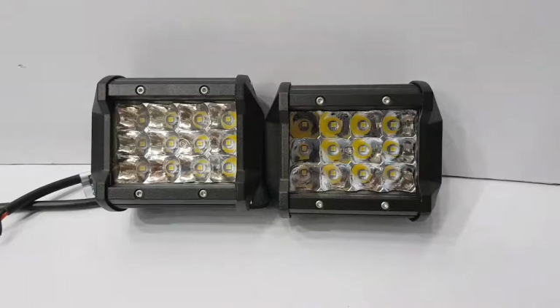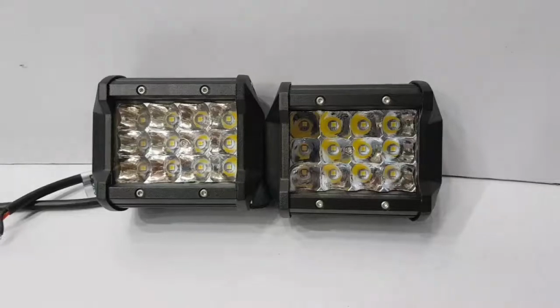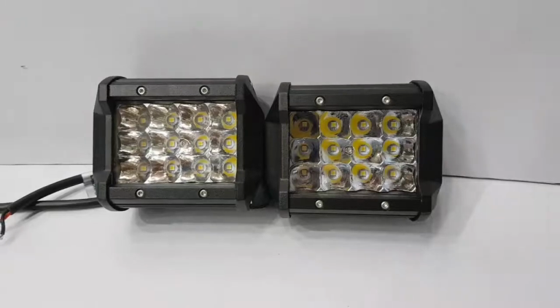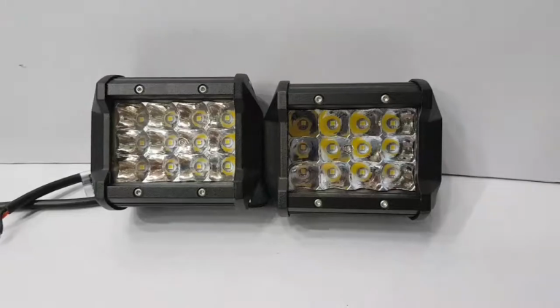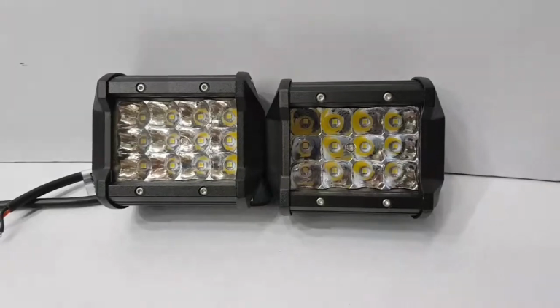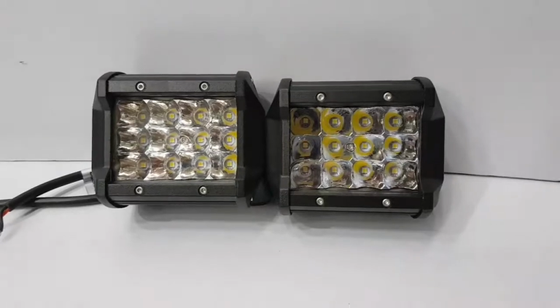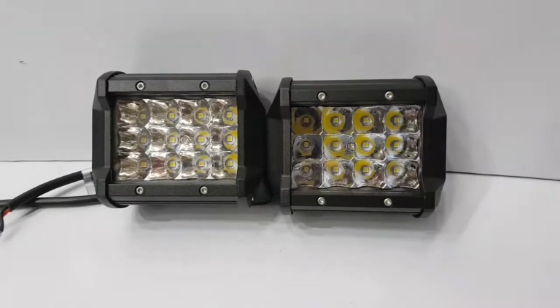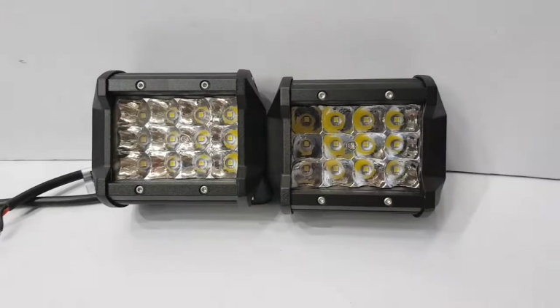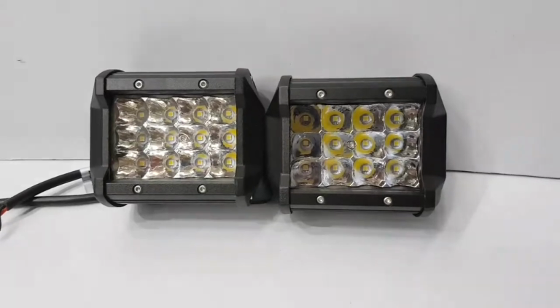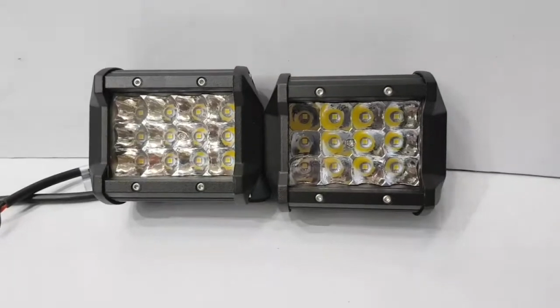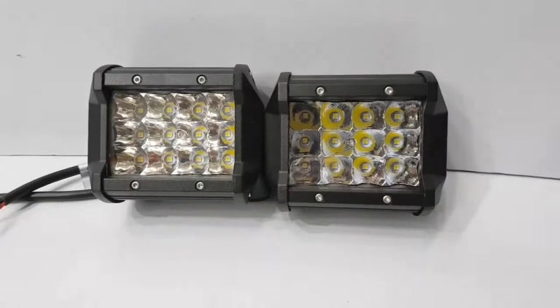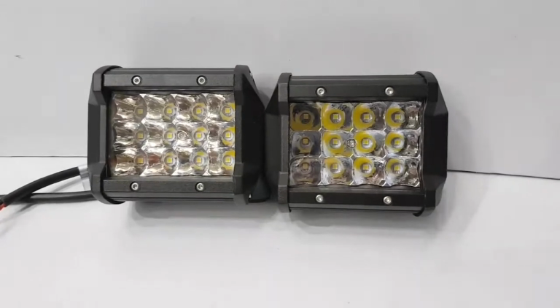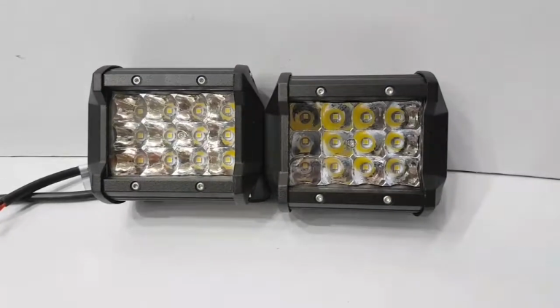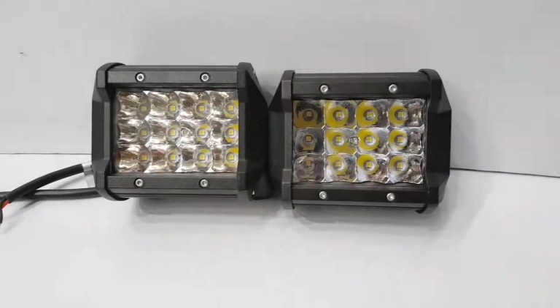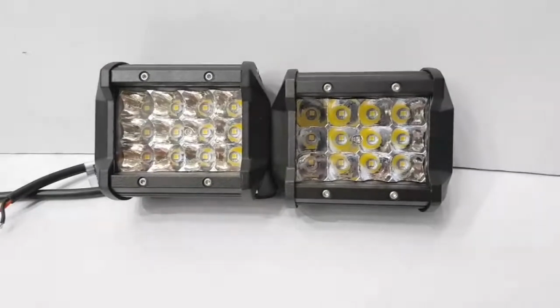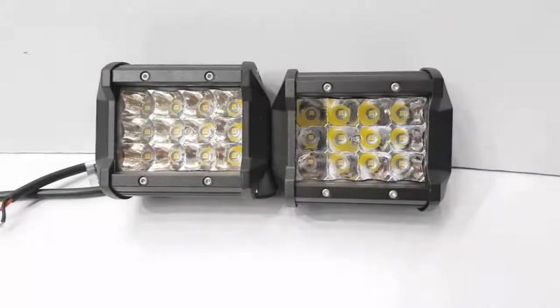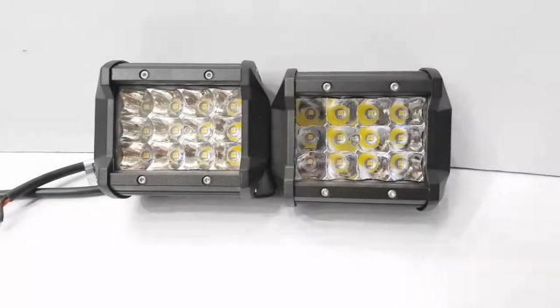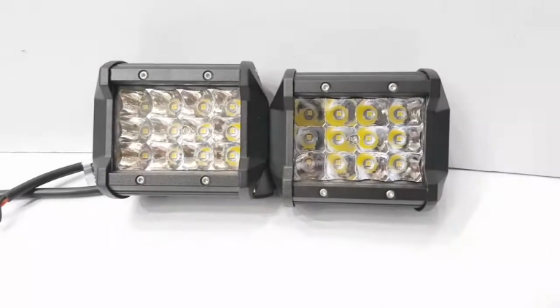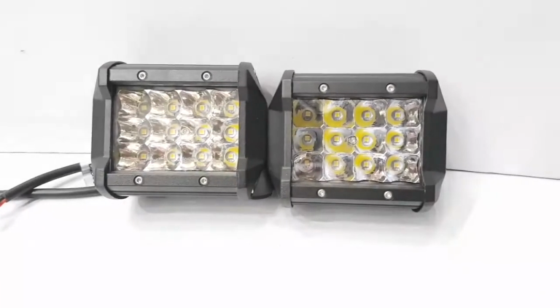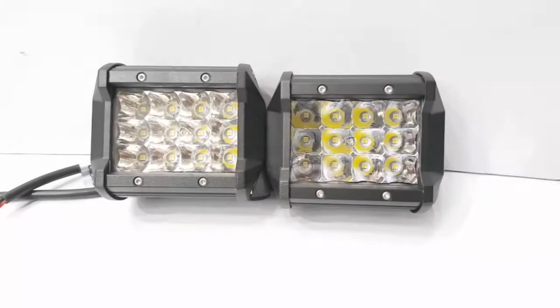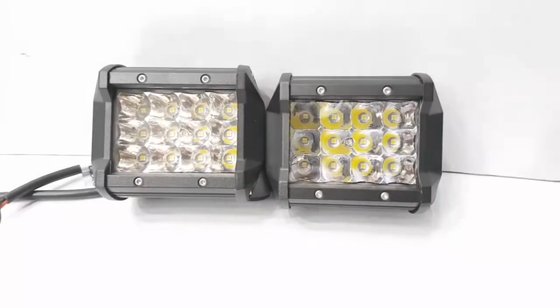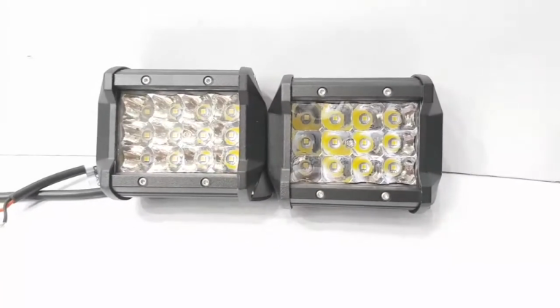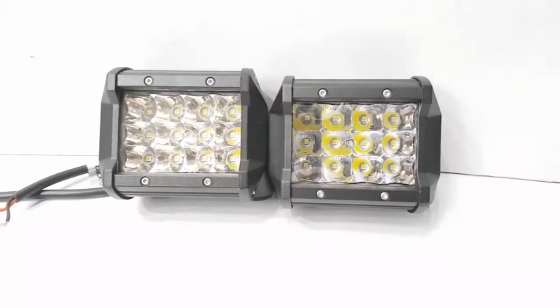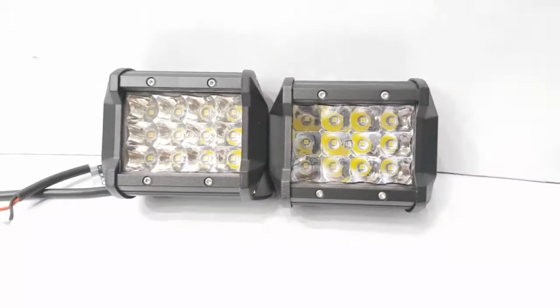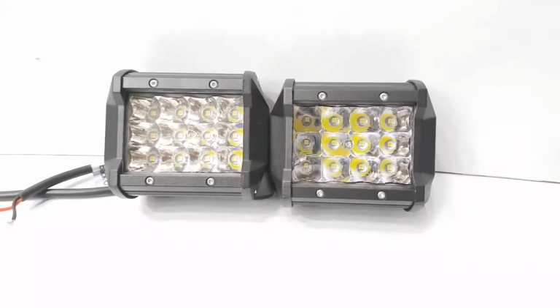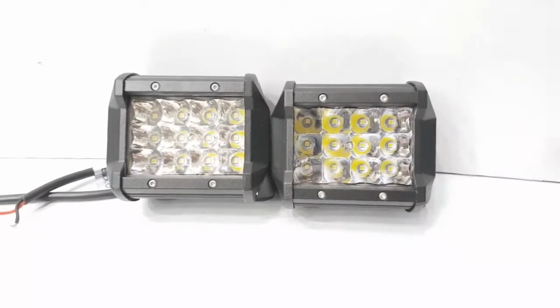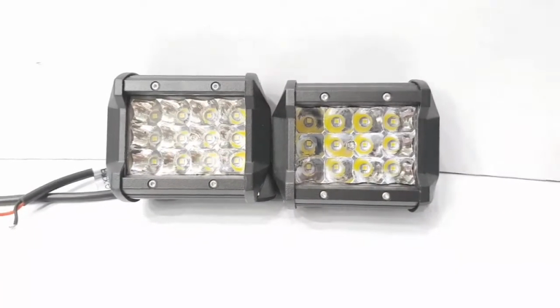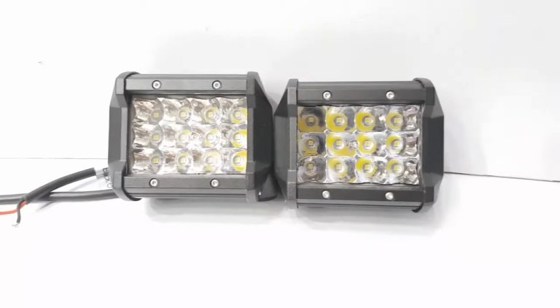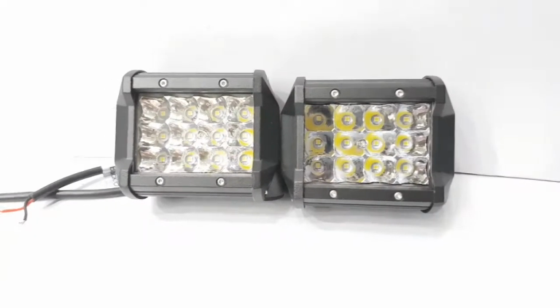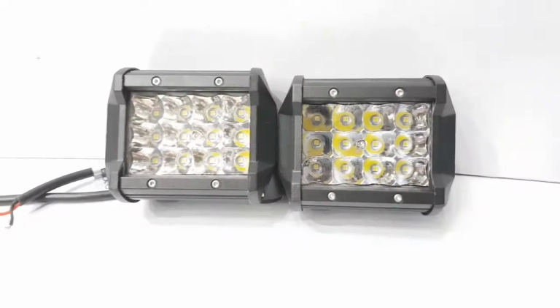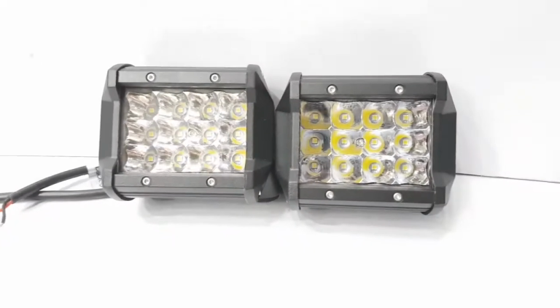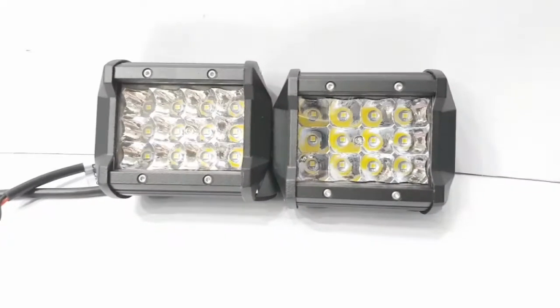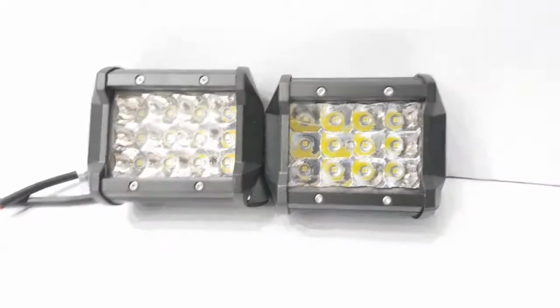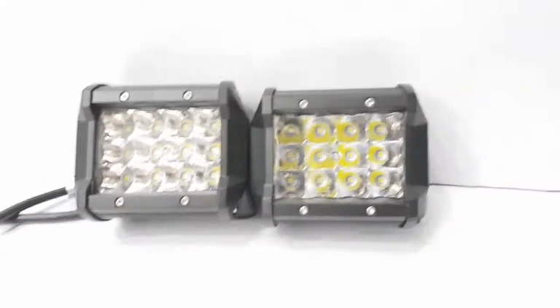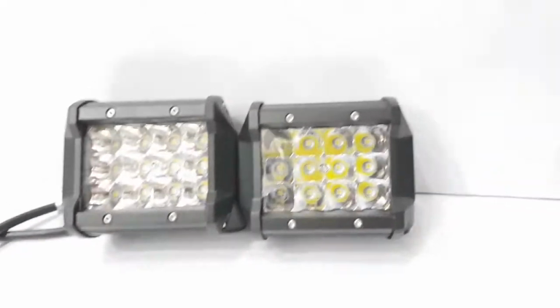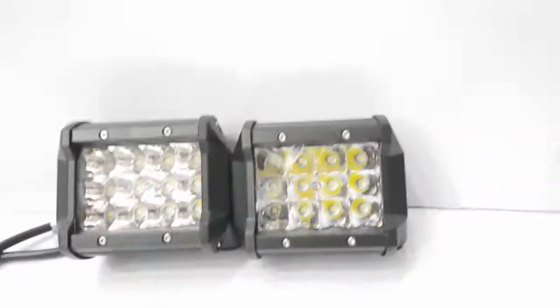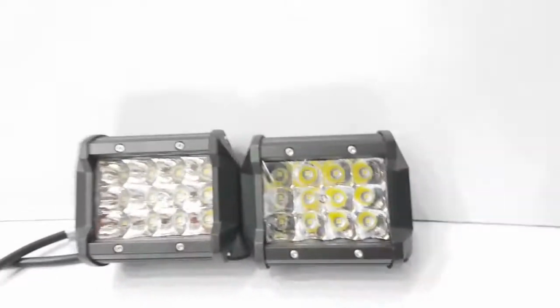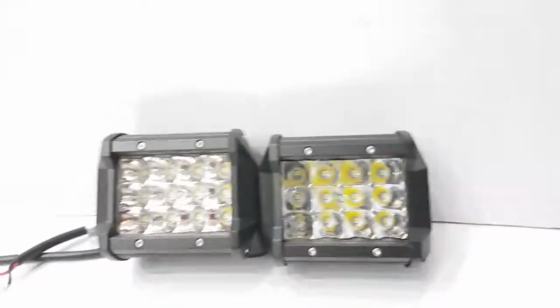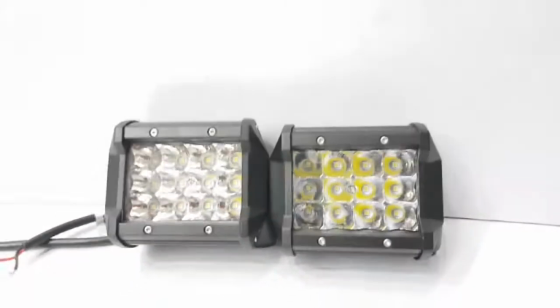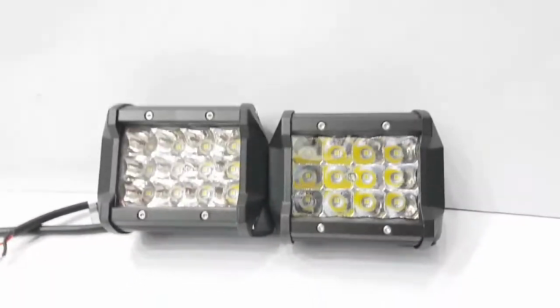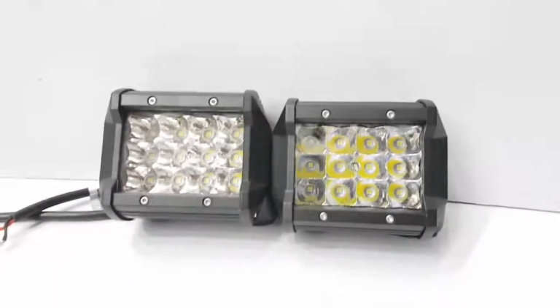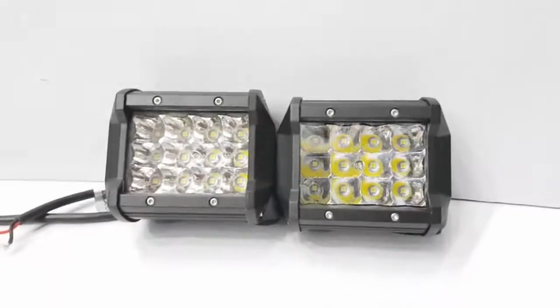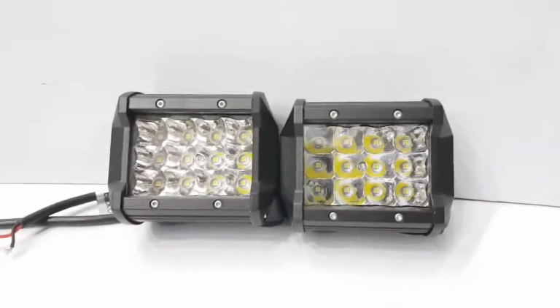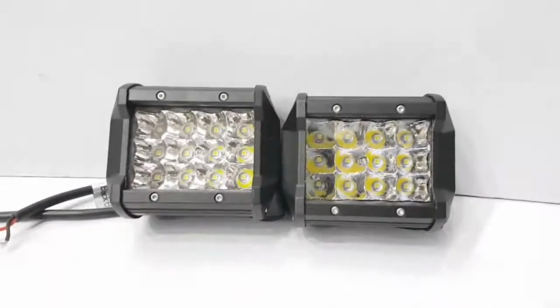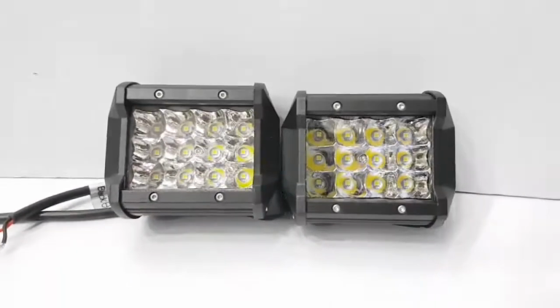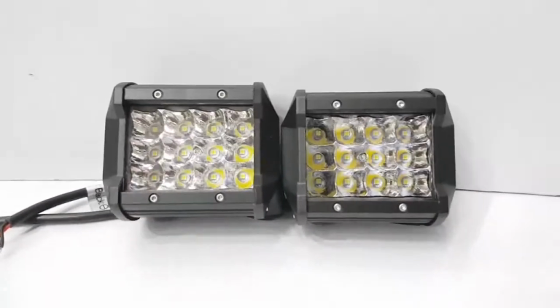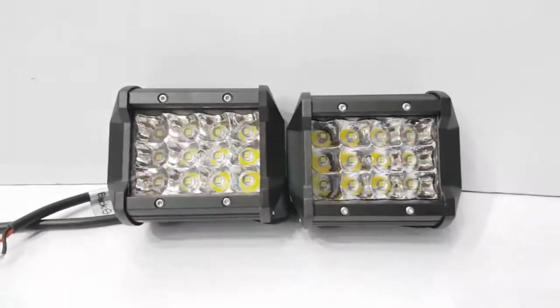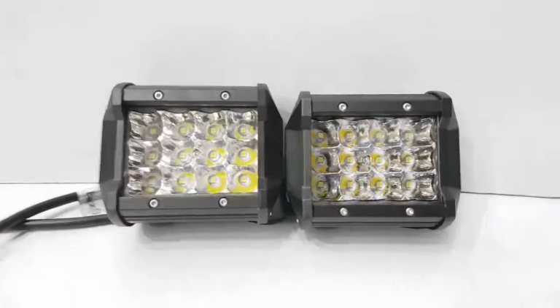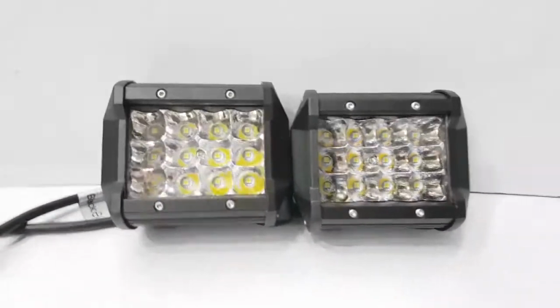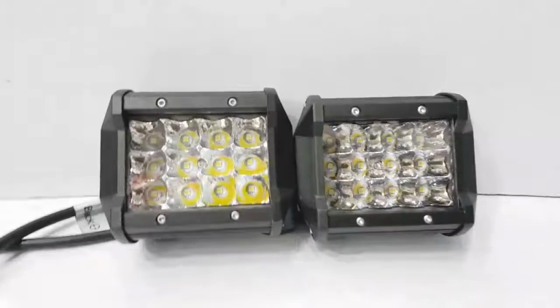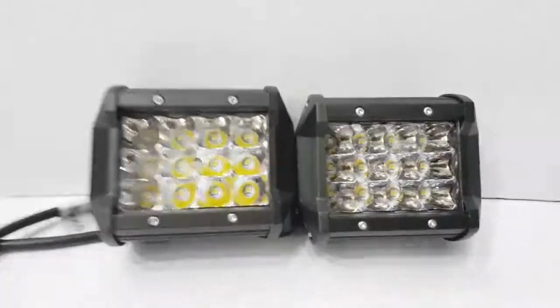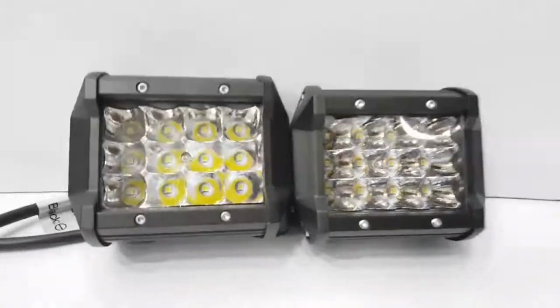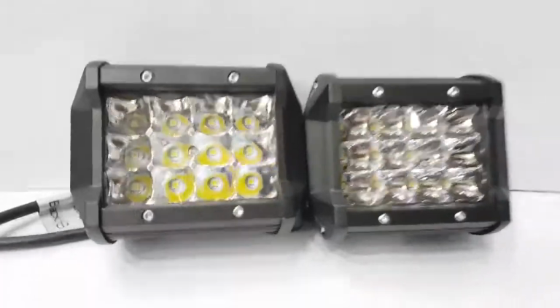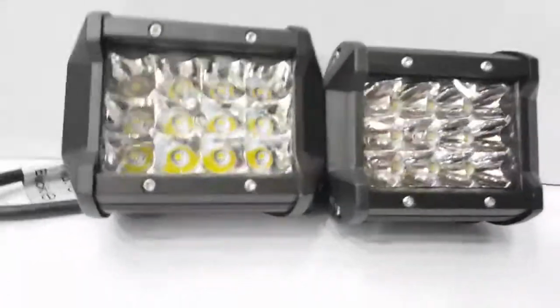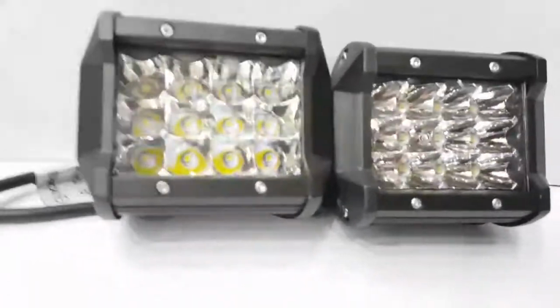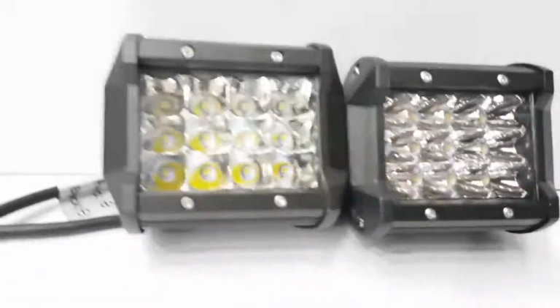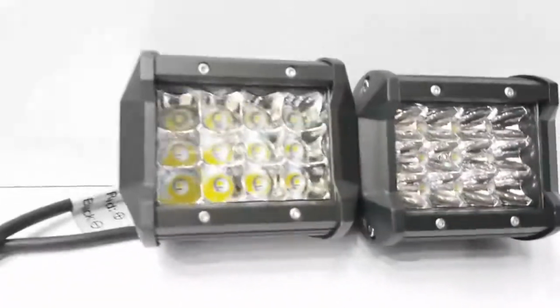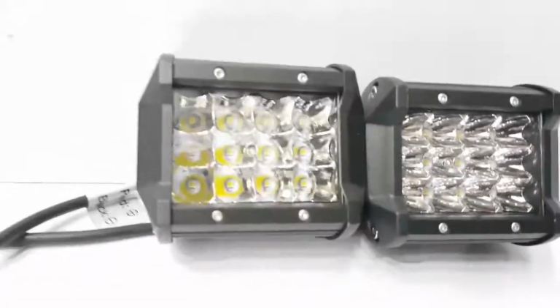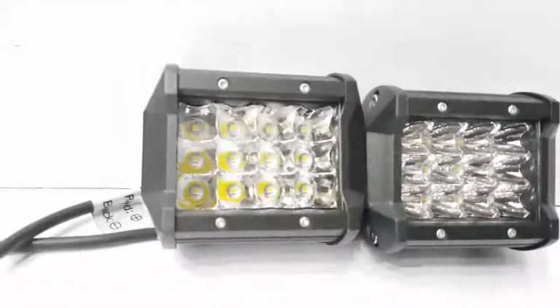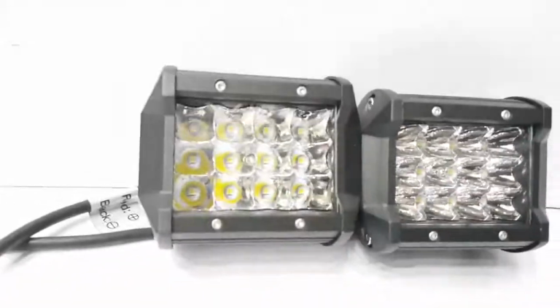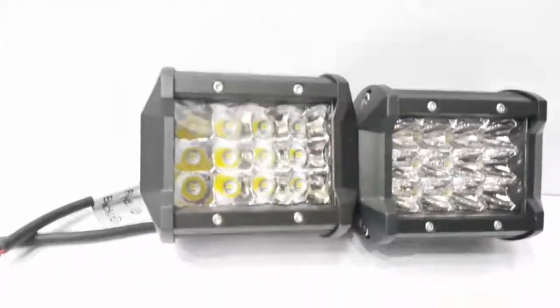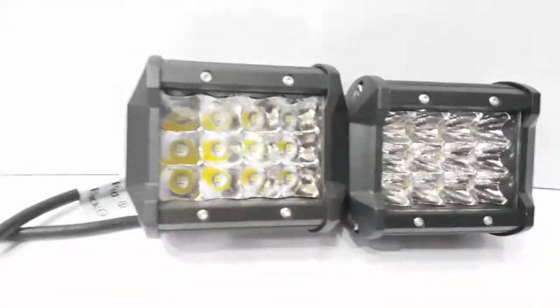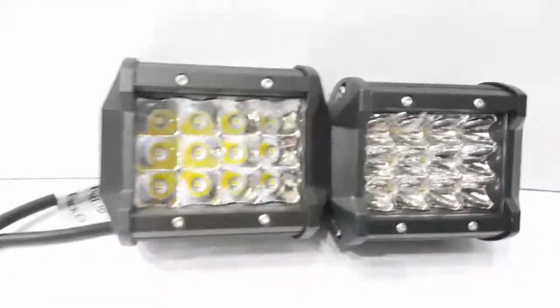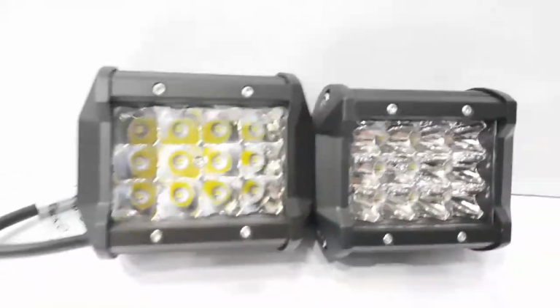Assalamualaikum, welcome. My name is Satyabu. This is our product, which is a bar light. It is a green USC LED.